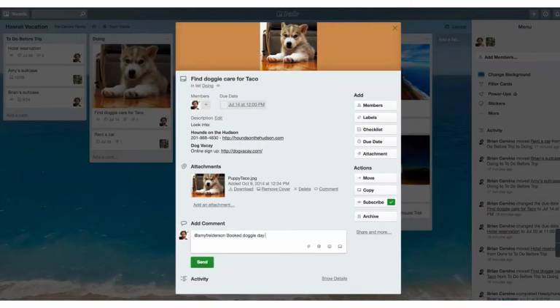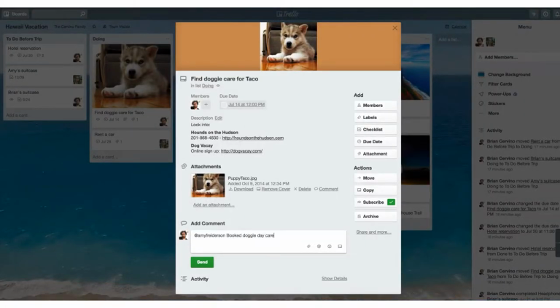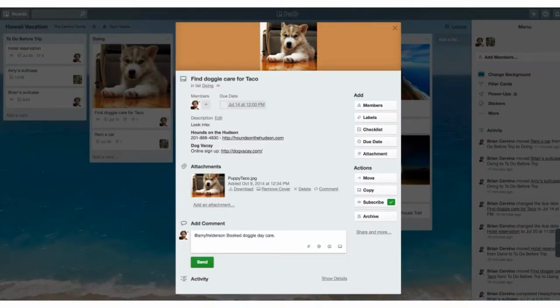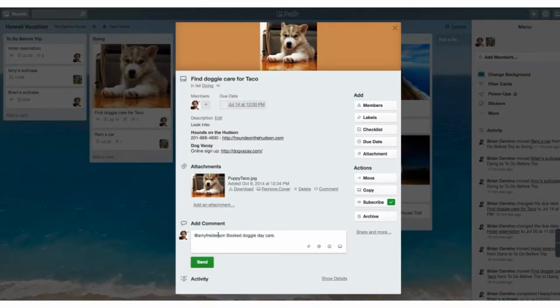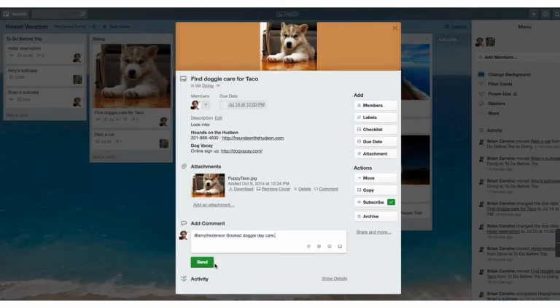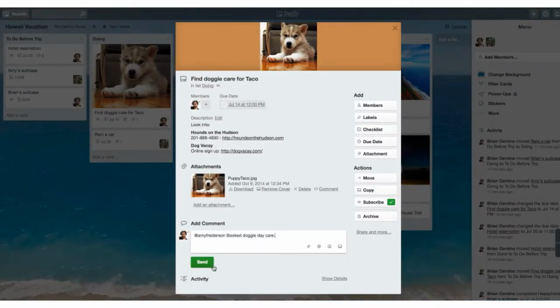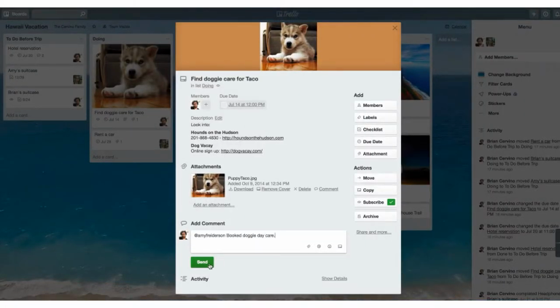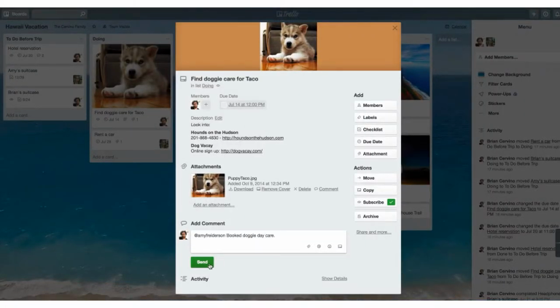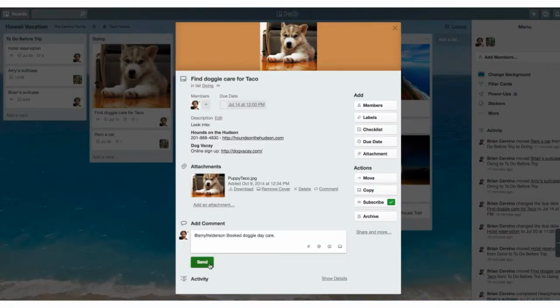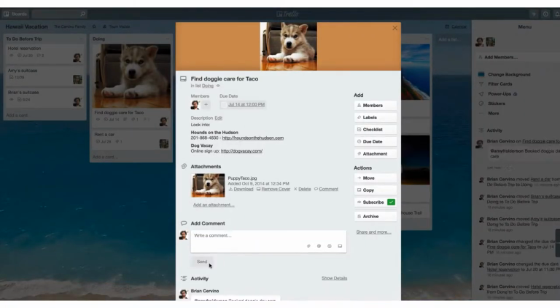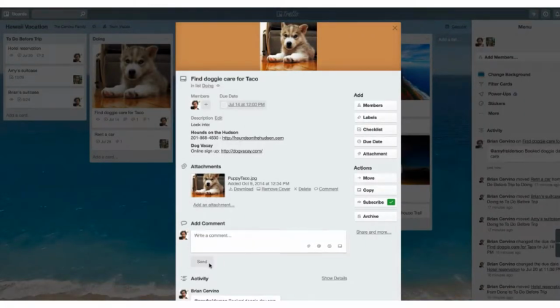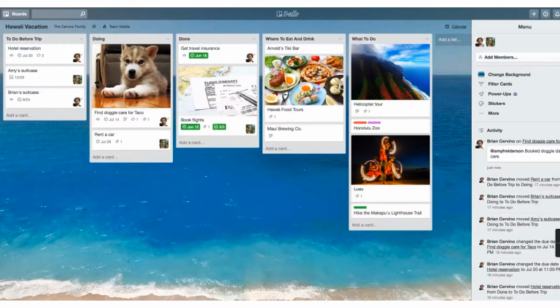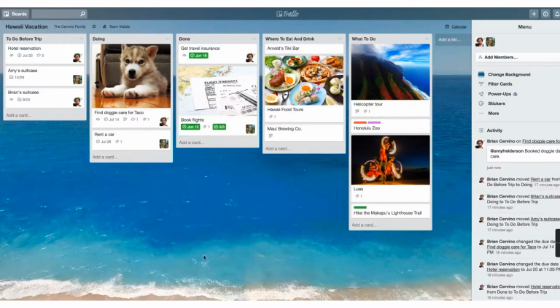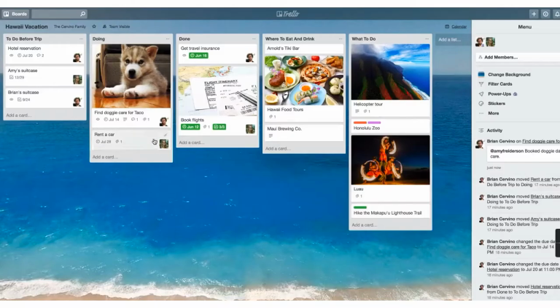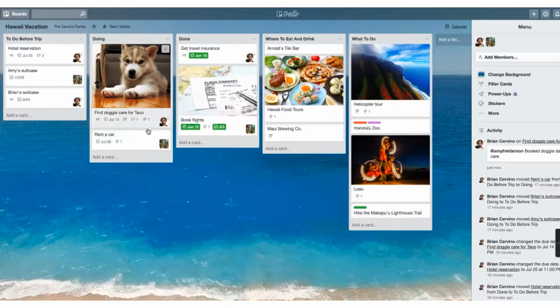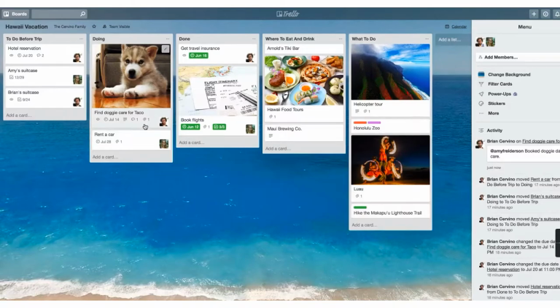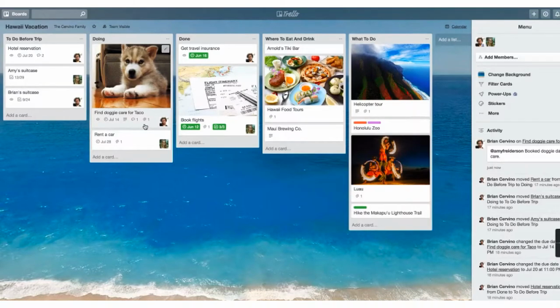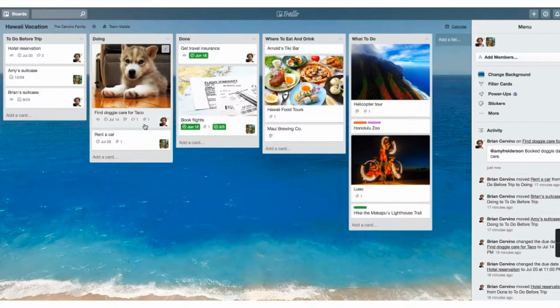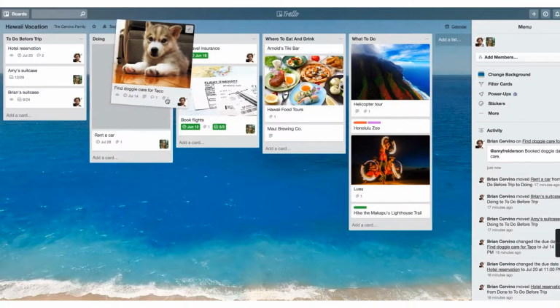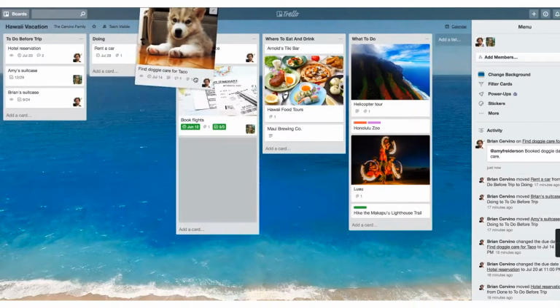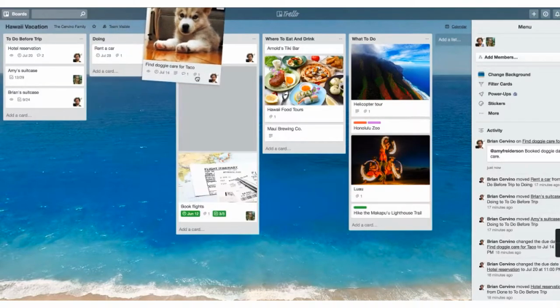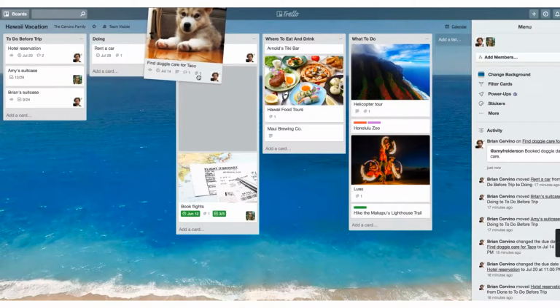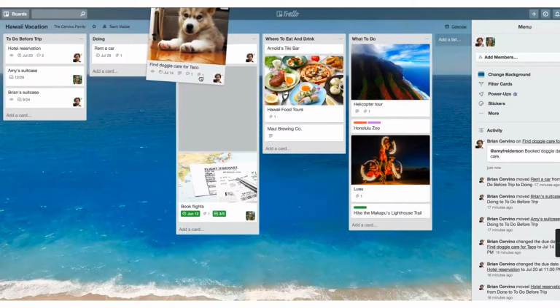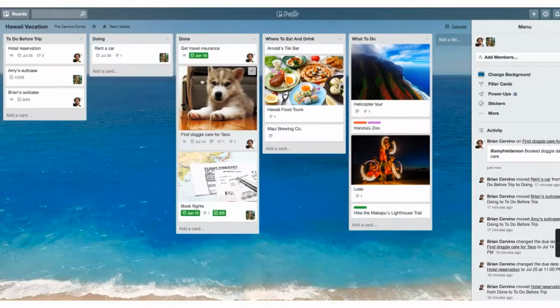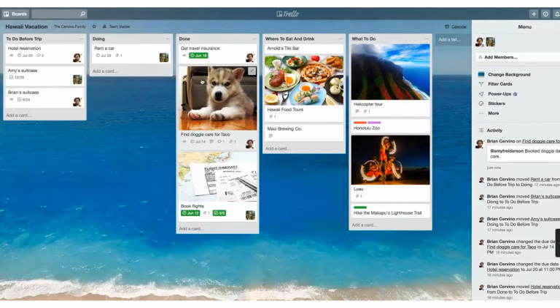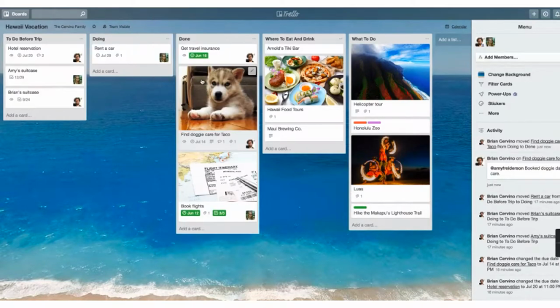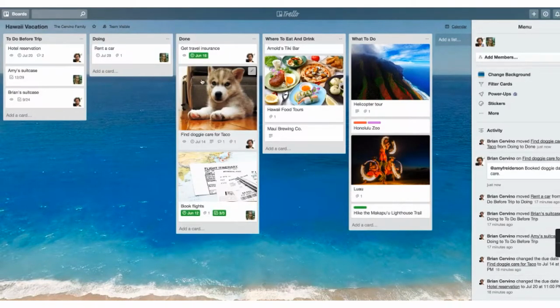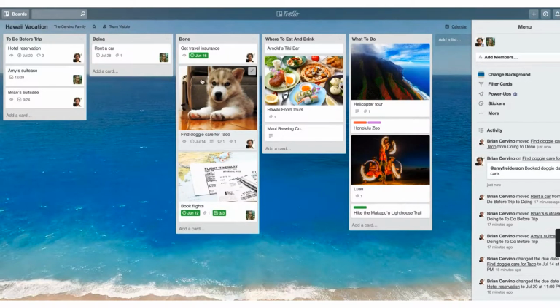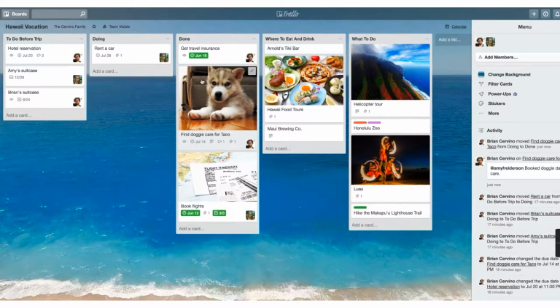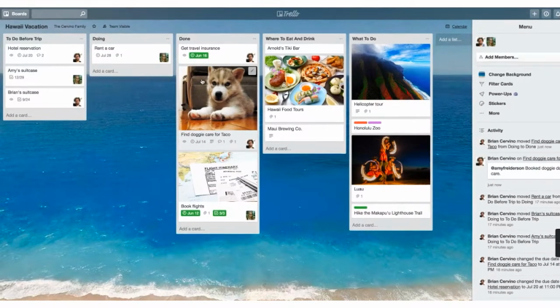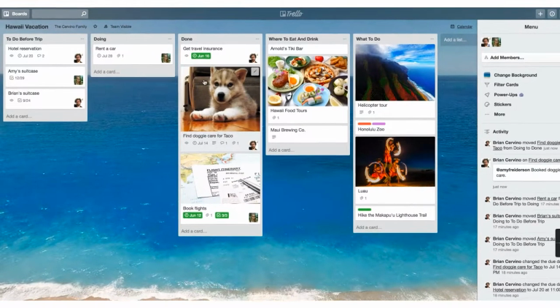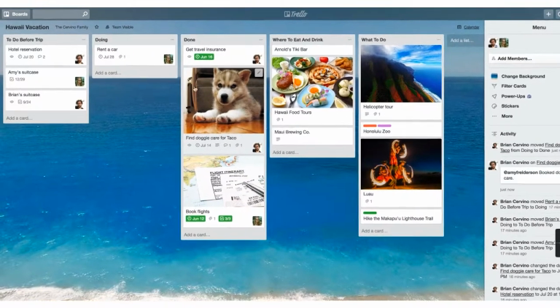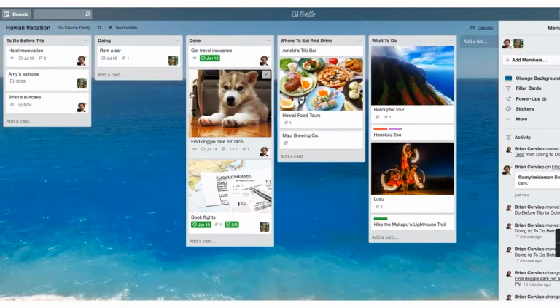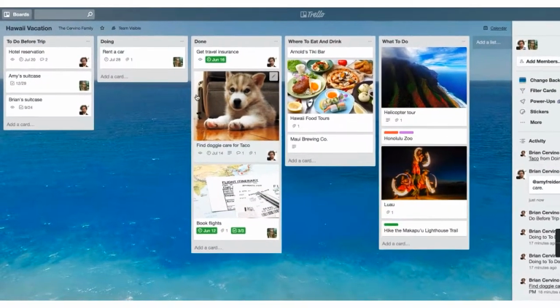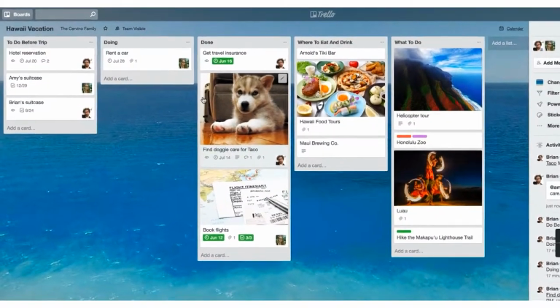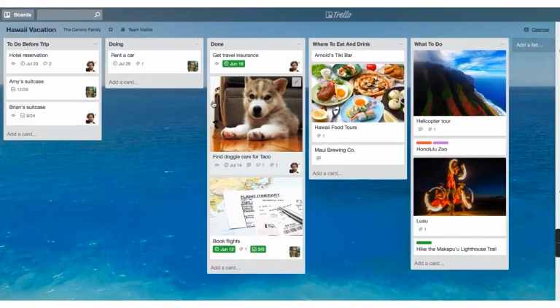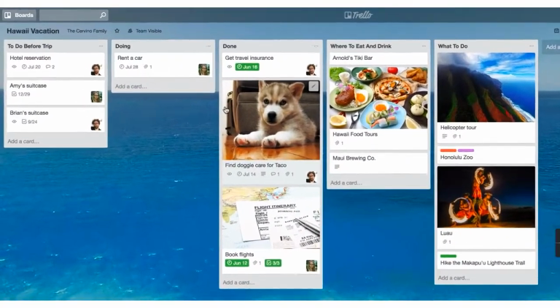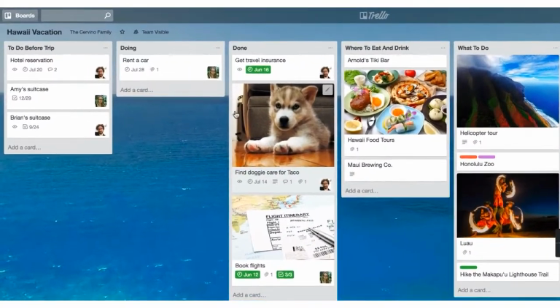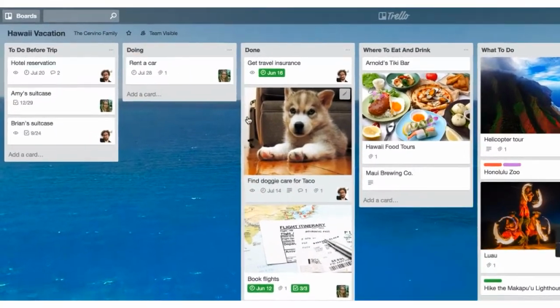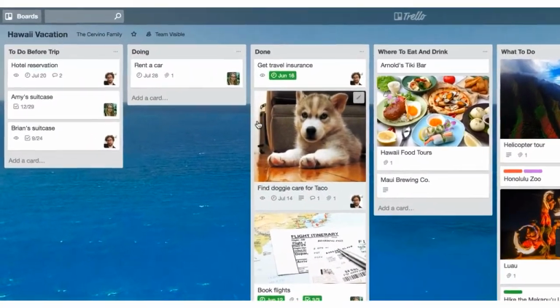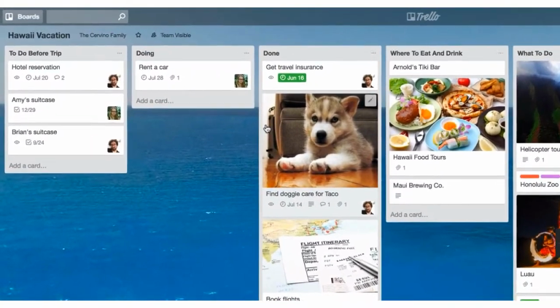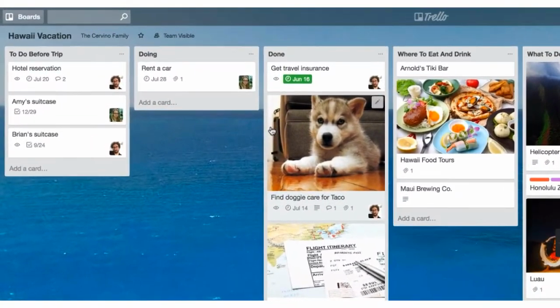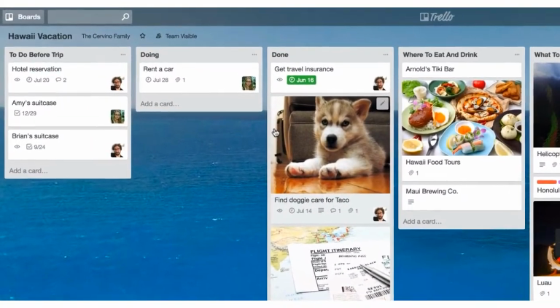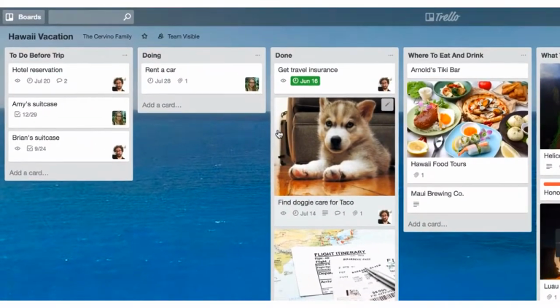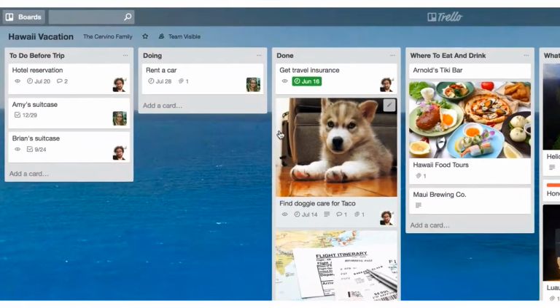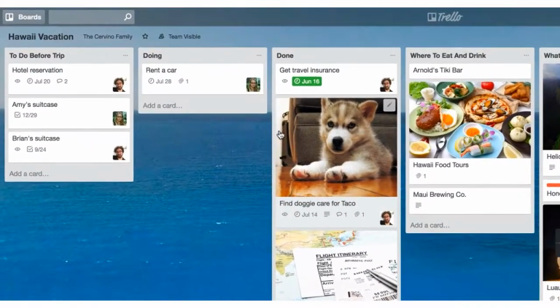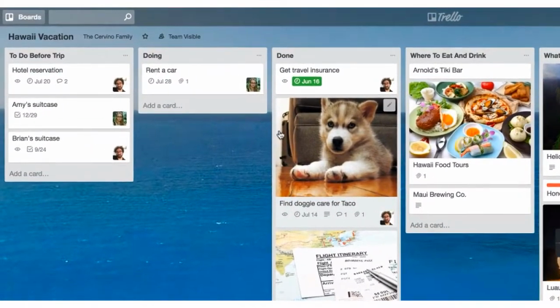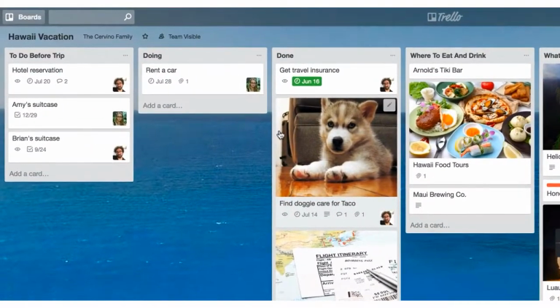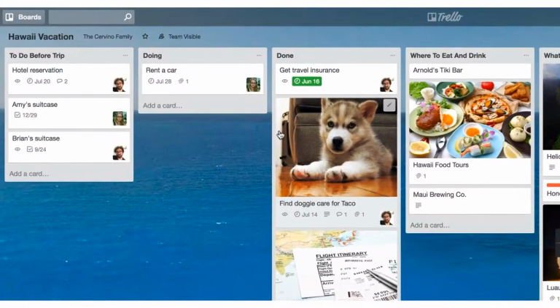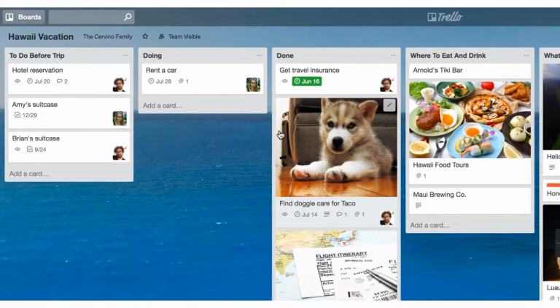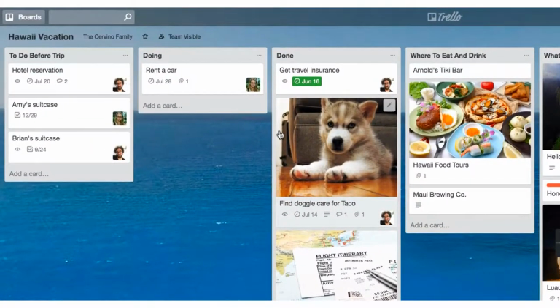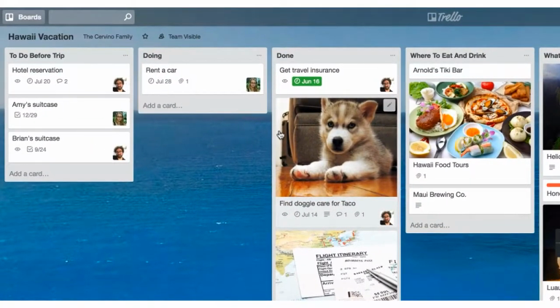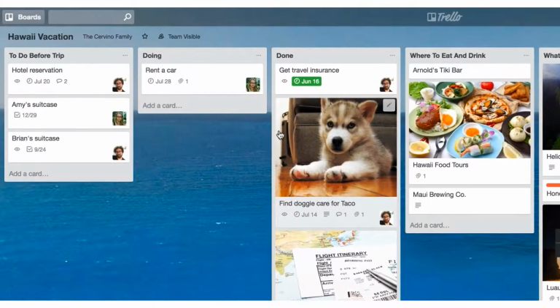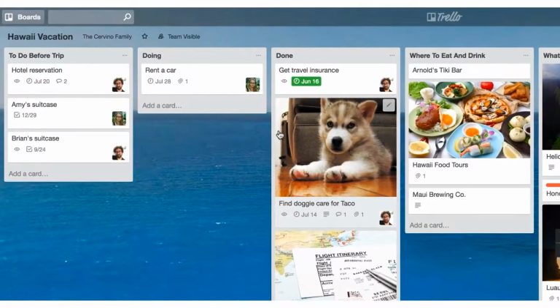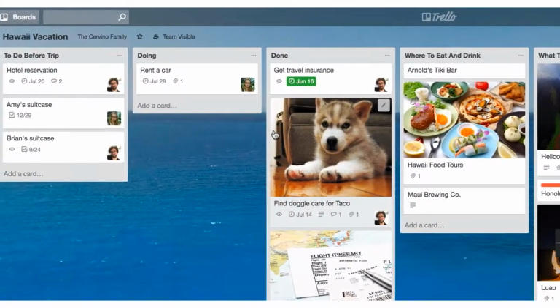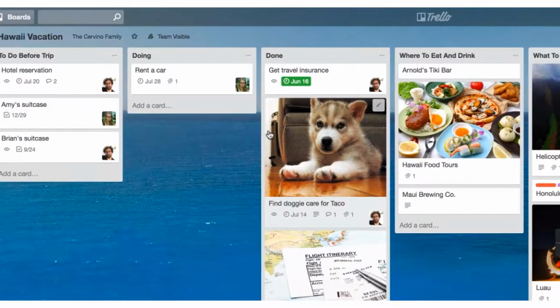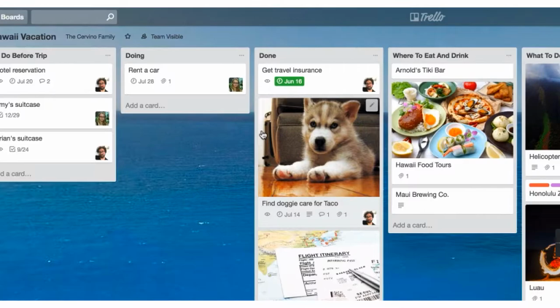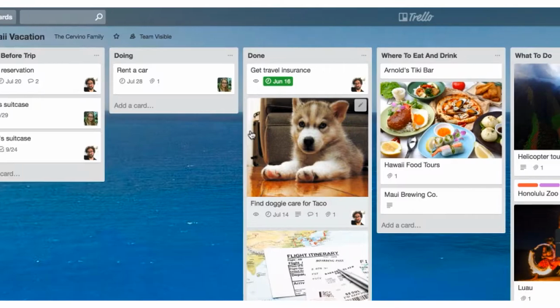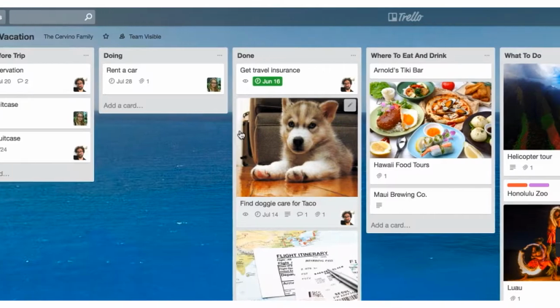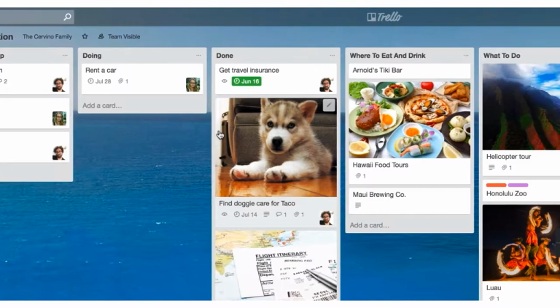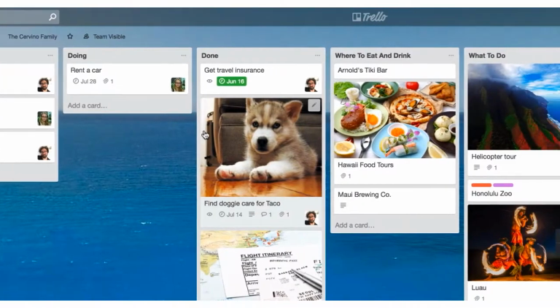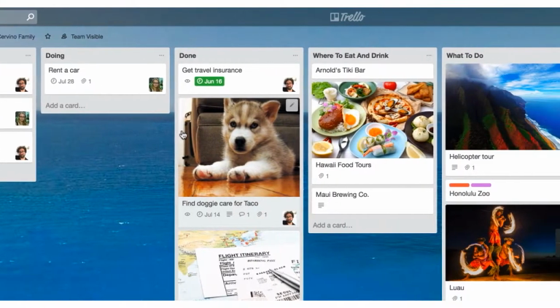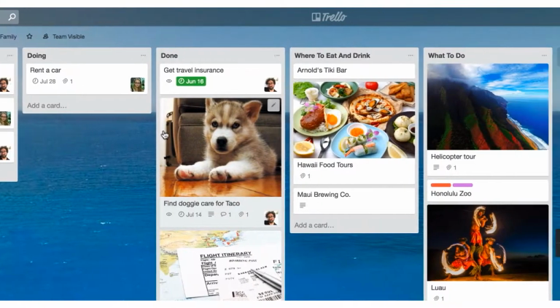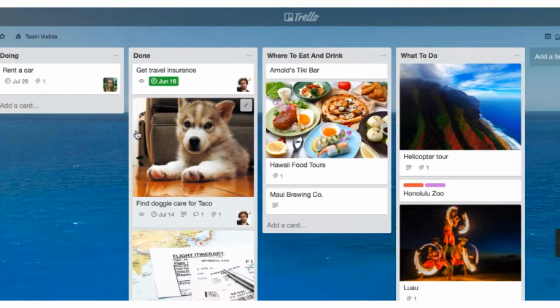It's worked amazing for me. I've never been so organized, I've never had such a clean calendar, and I've never been so on top of client projects — all thanks to Trello.